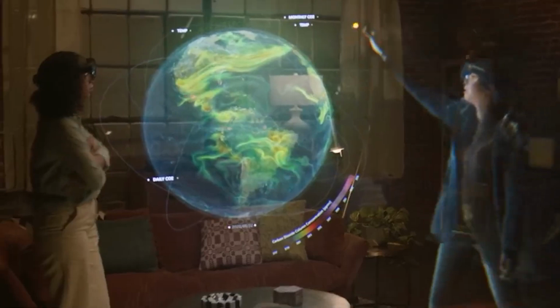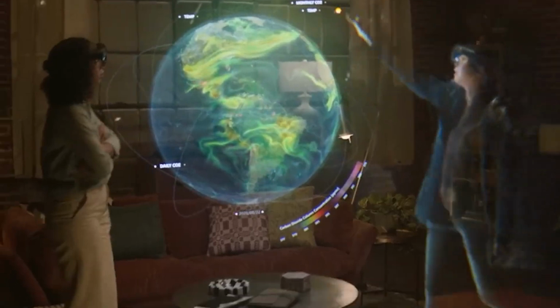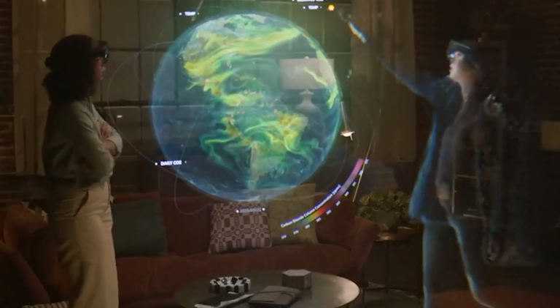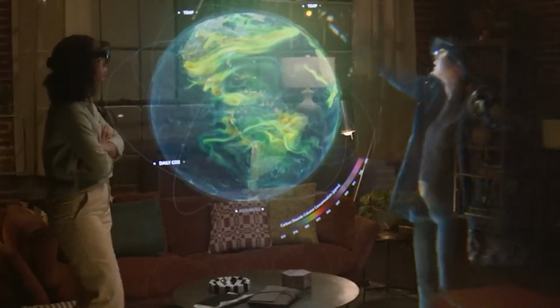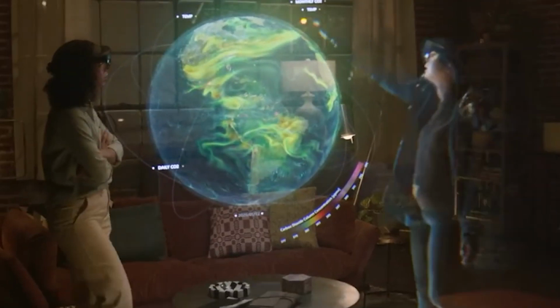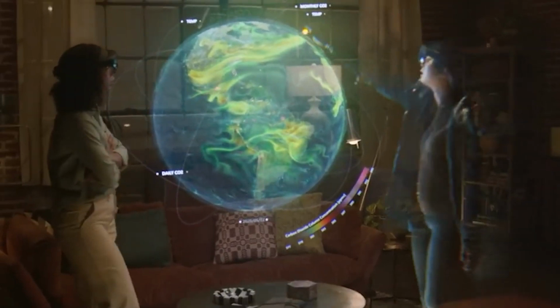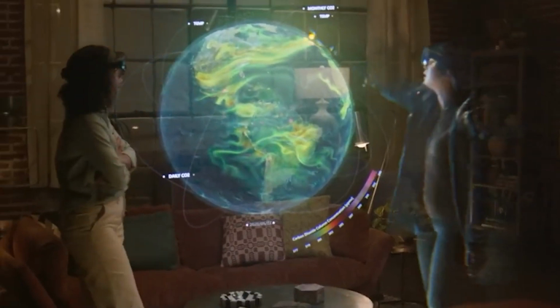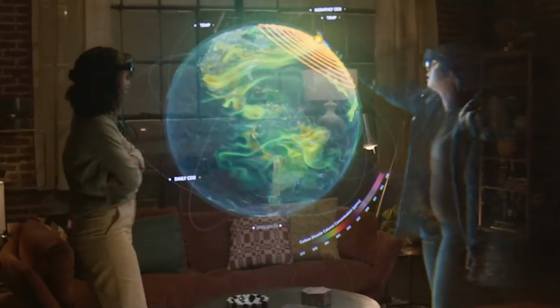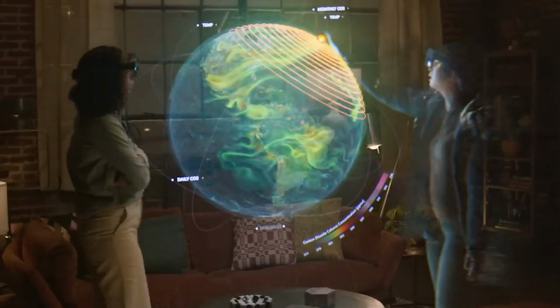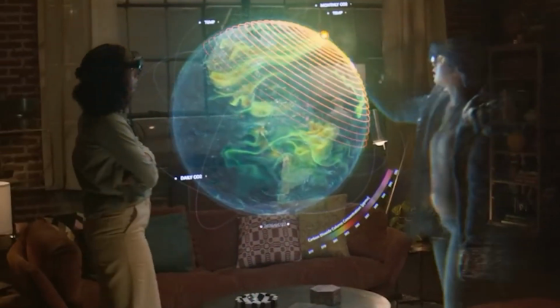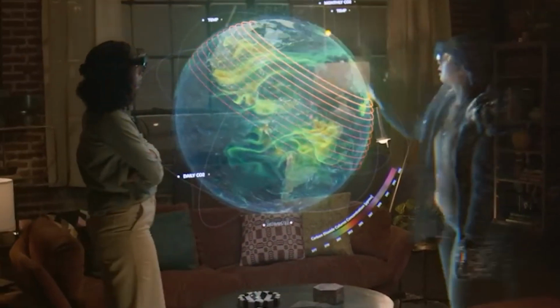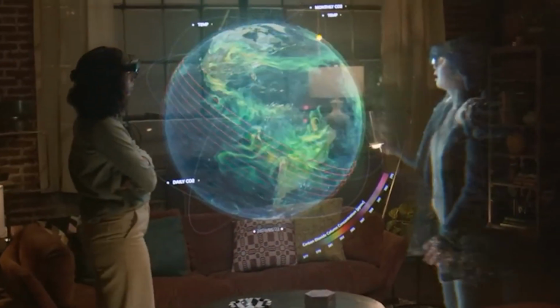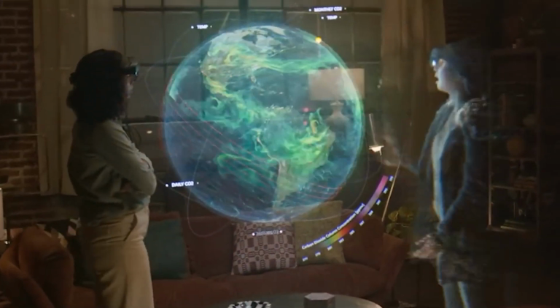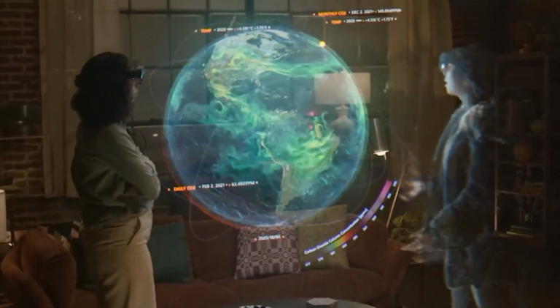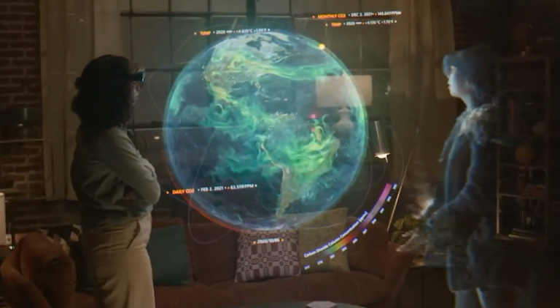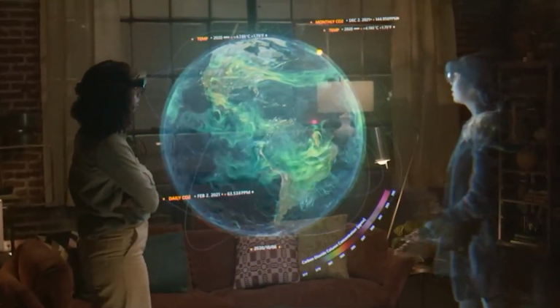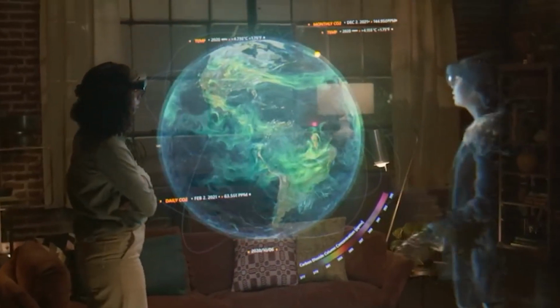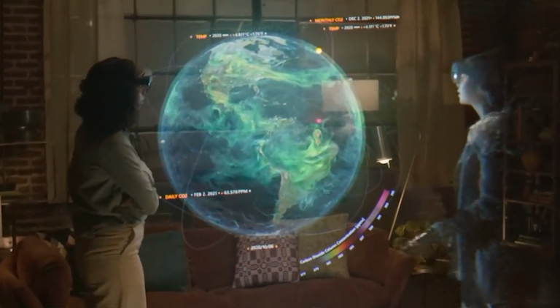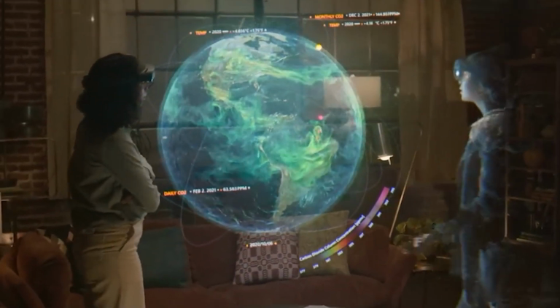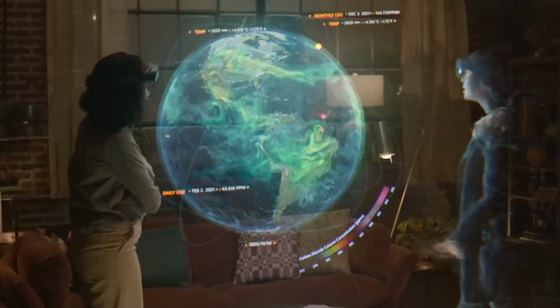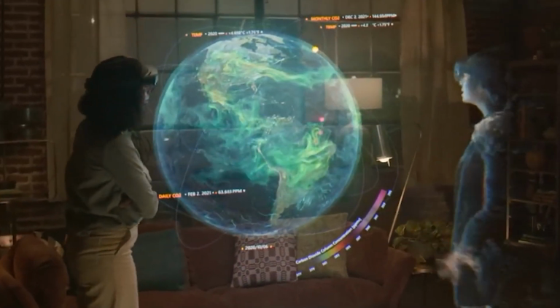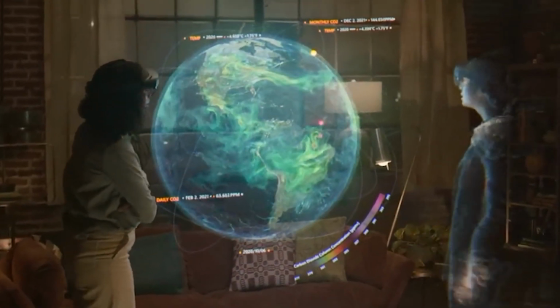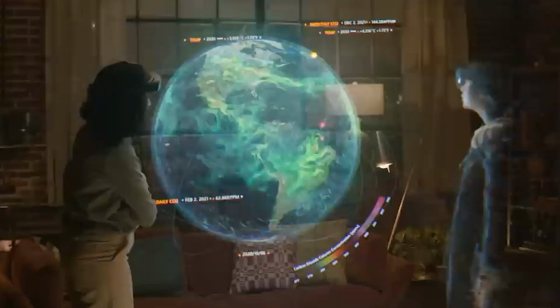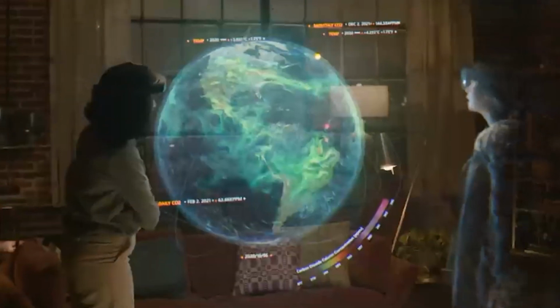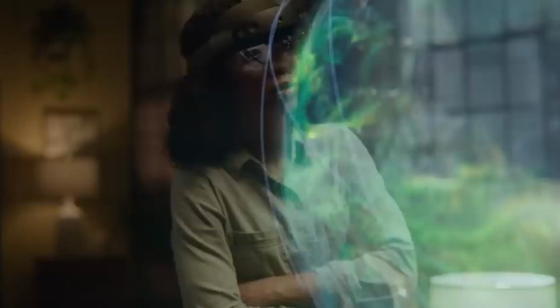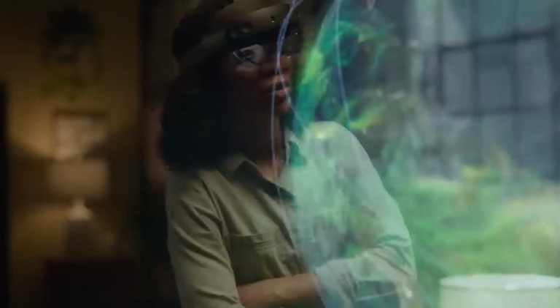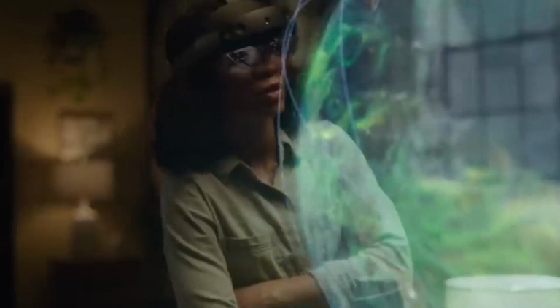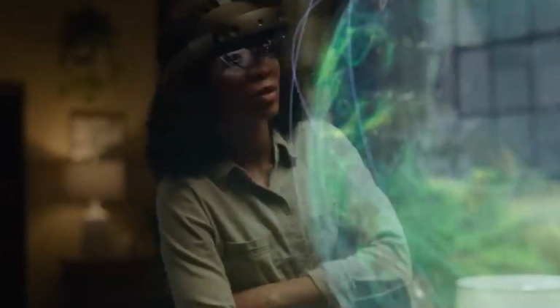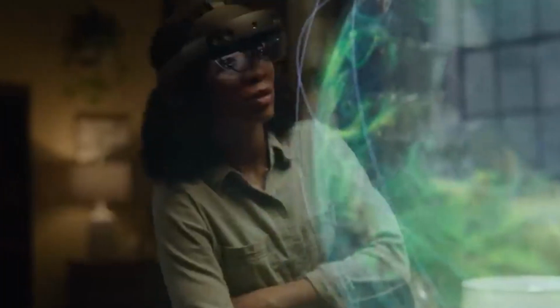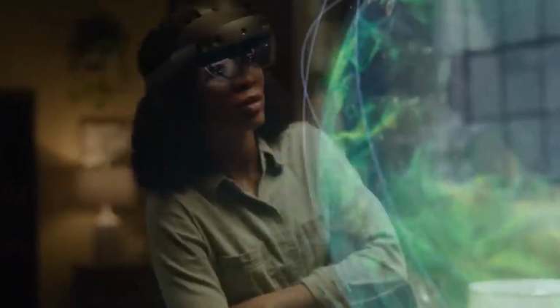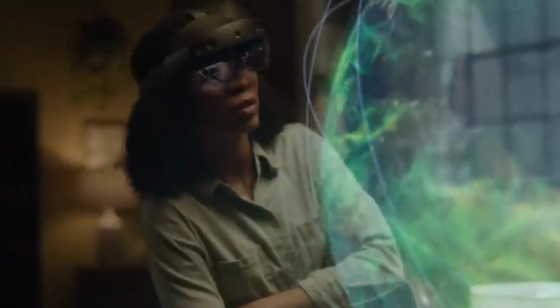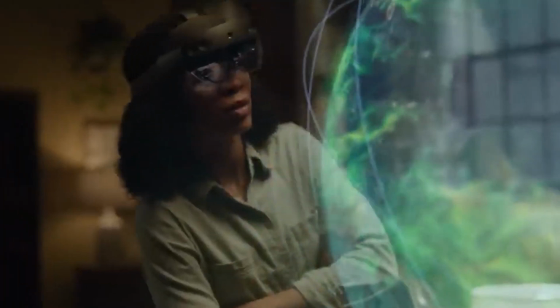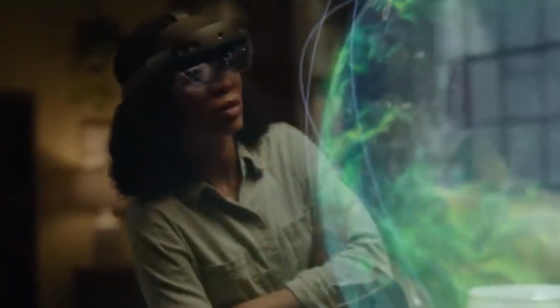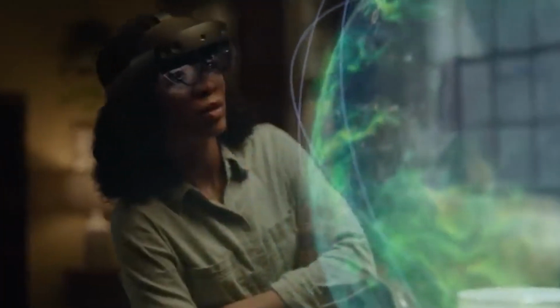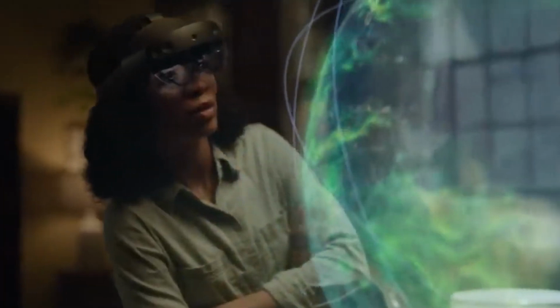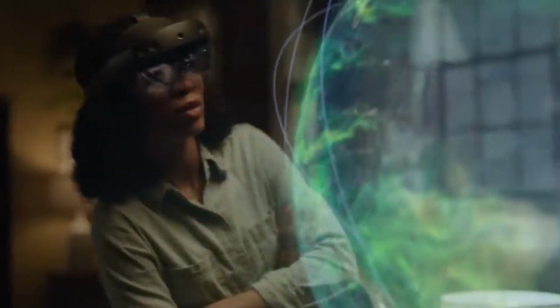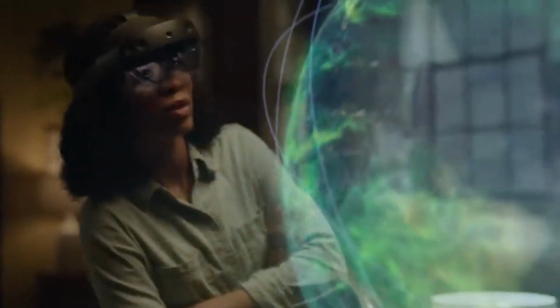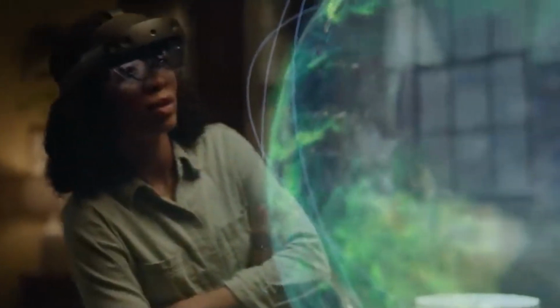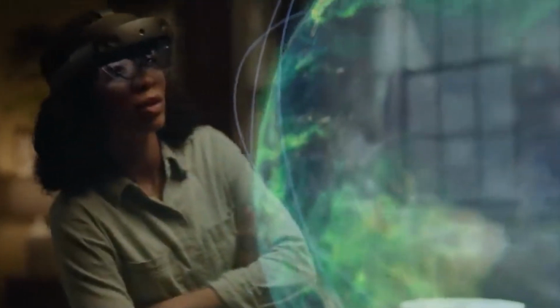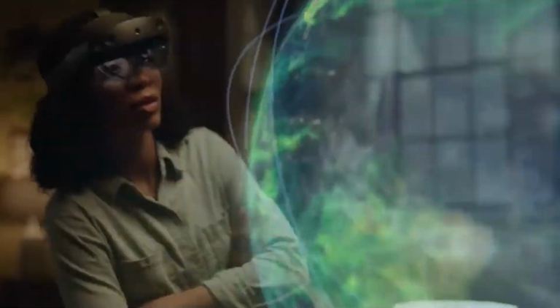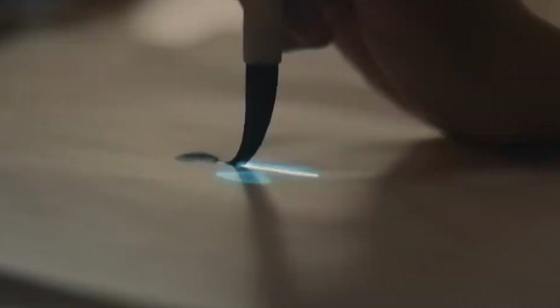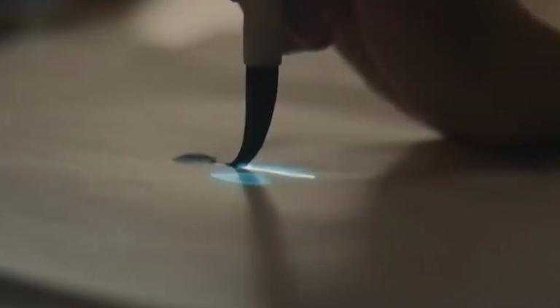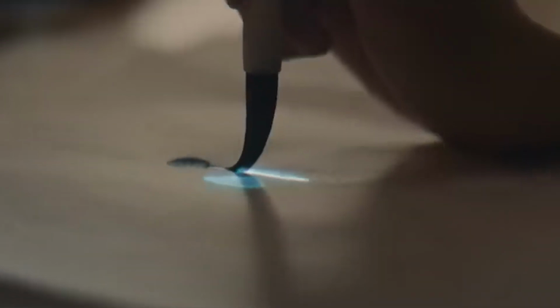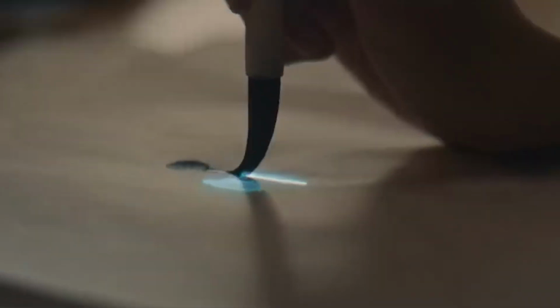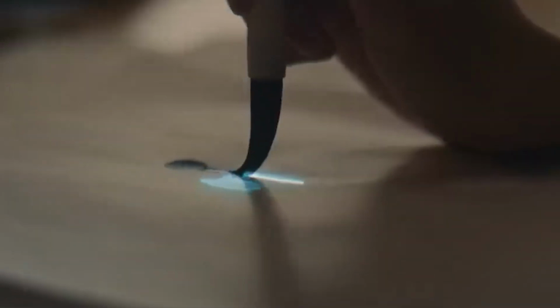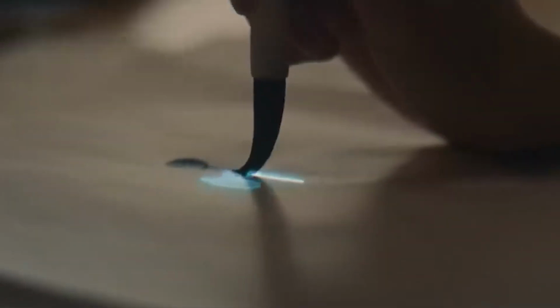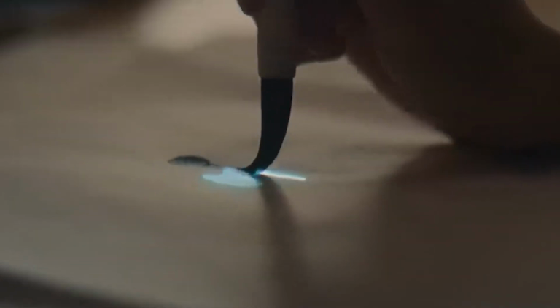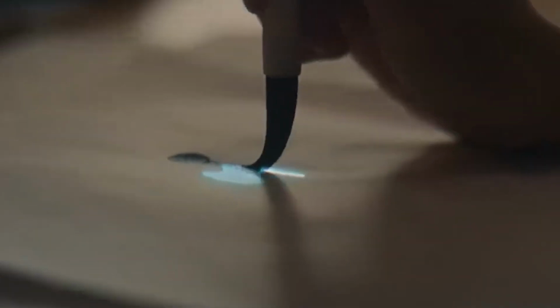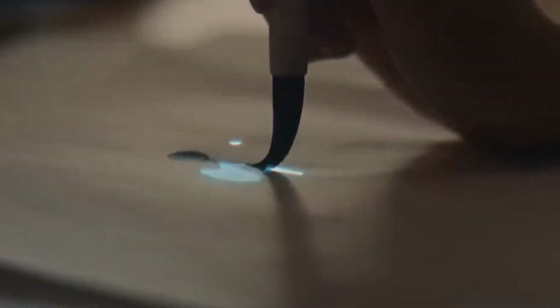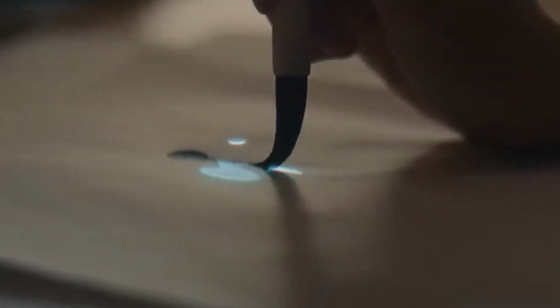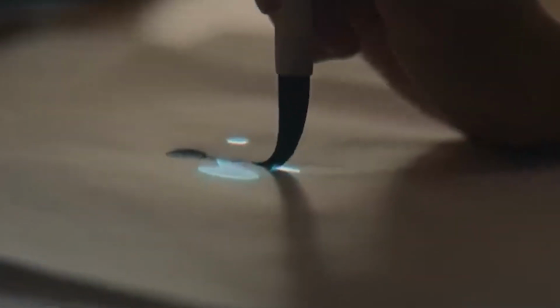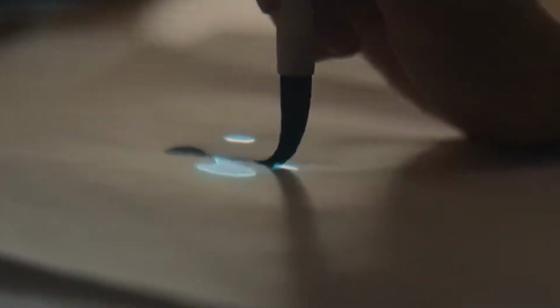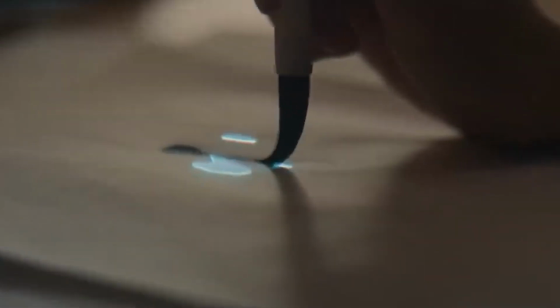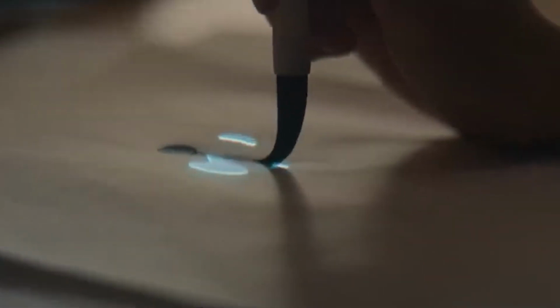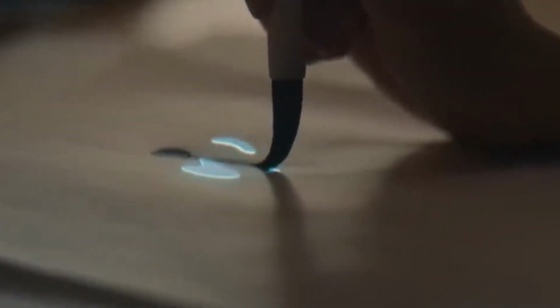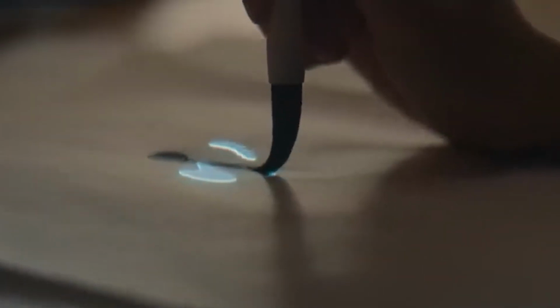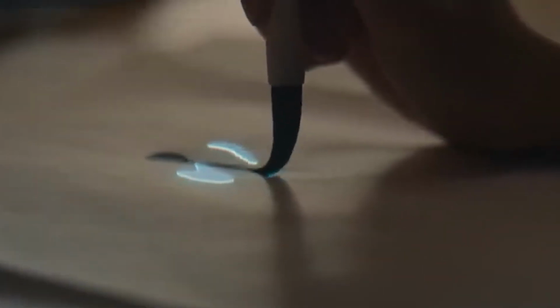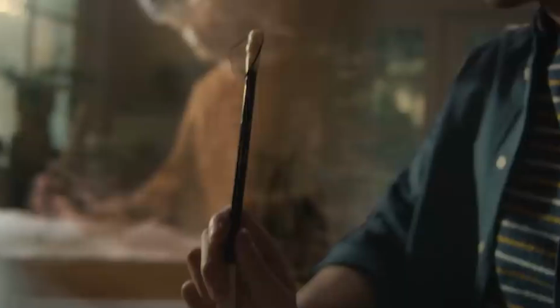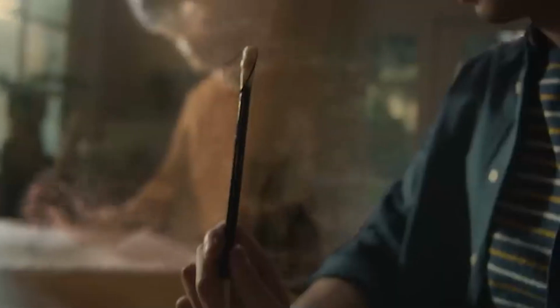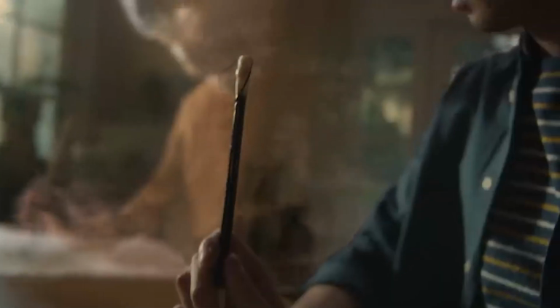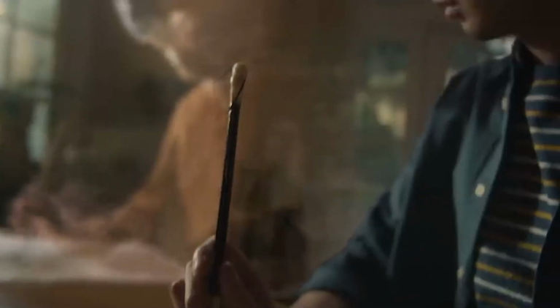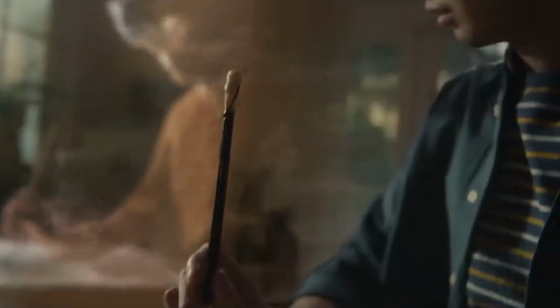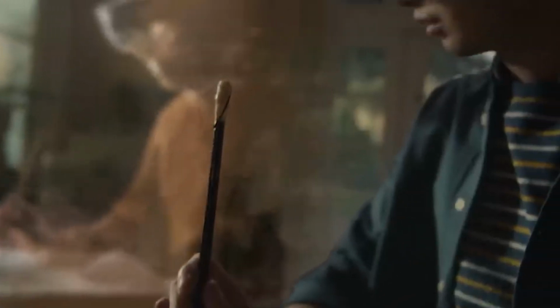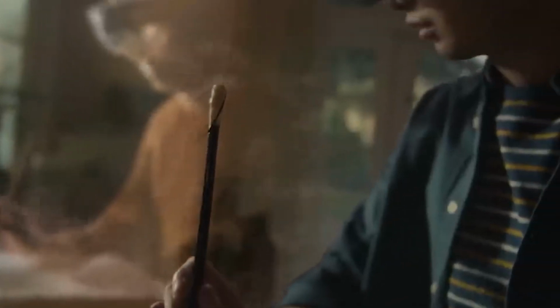Holodex are the ultimate realization of FIVR, providing users with the most advanced virtual reality experience available.